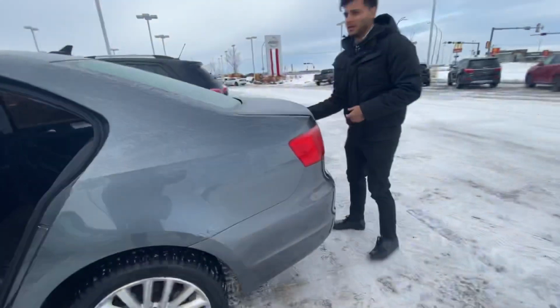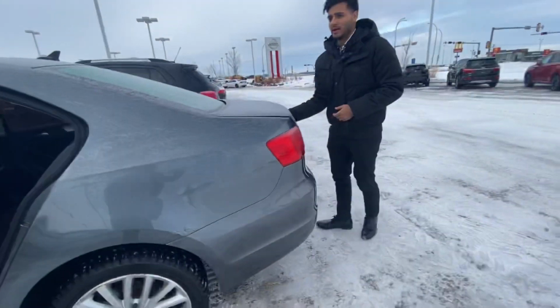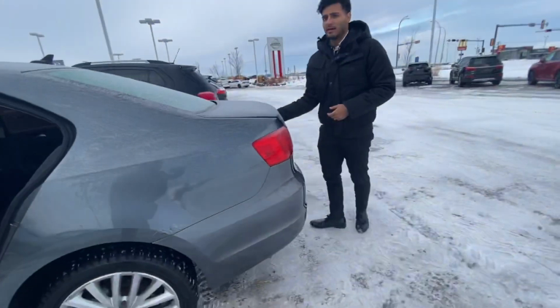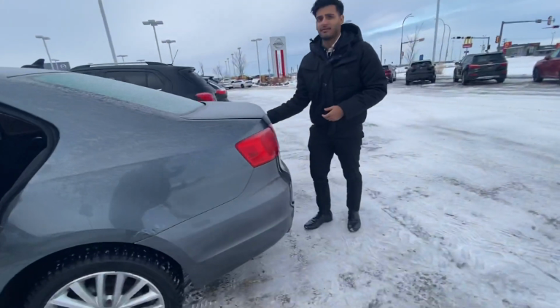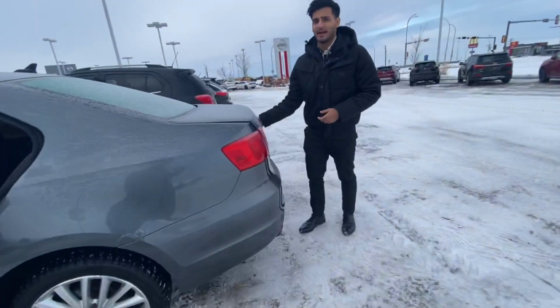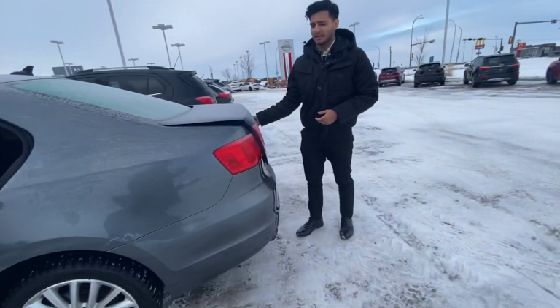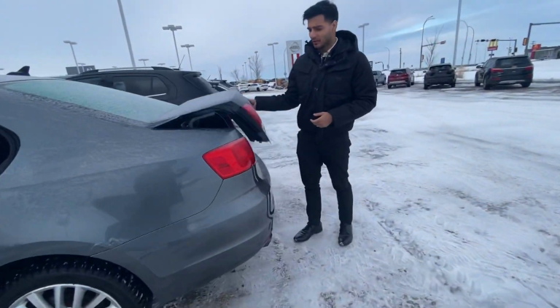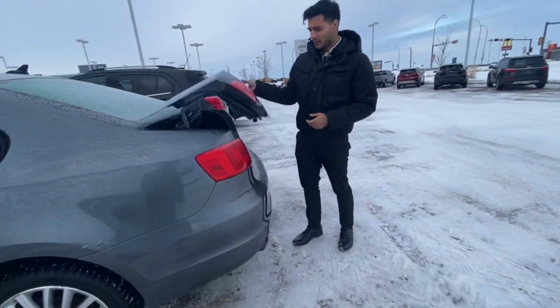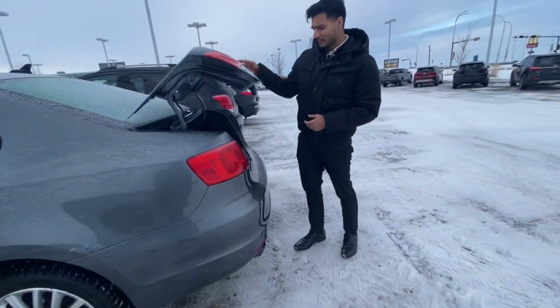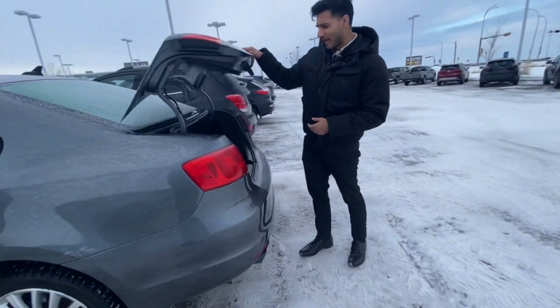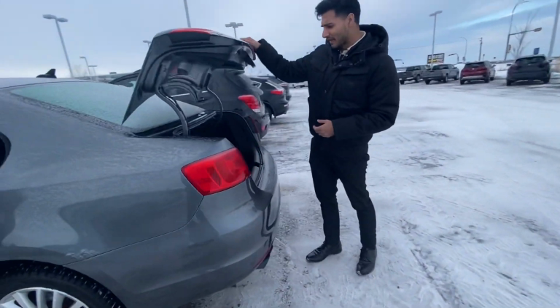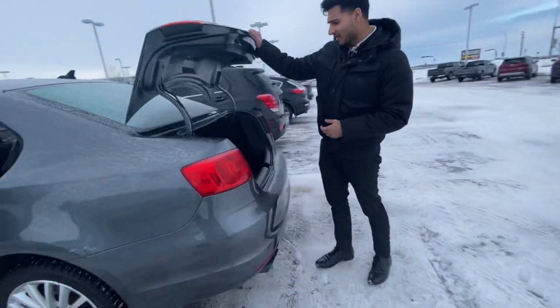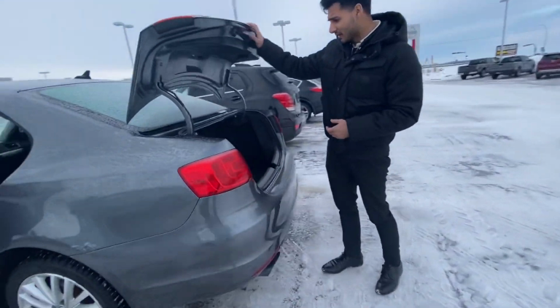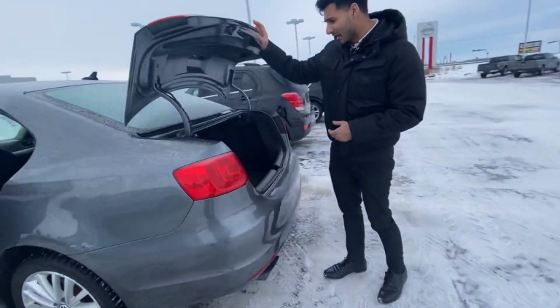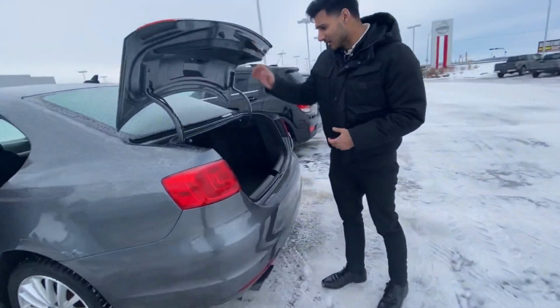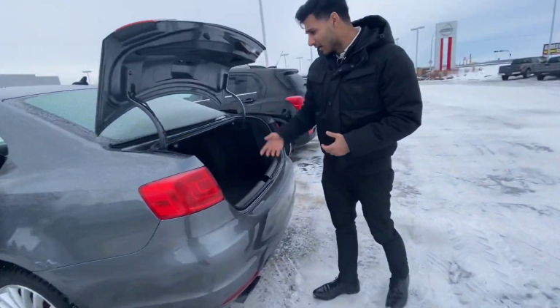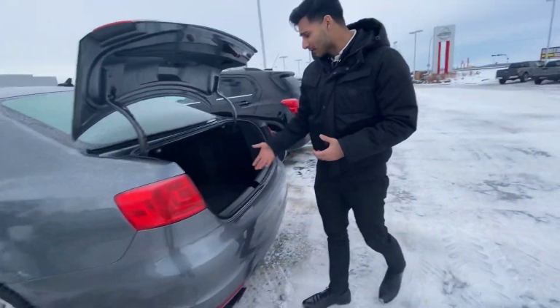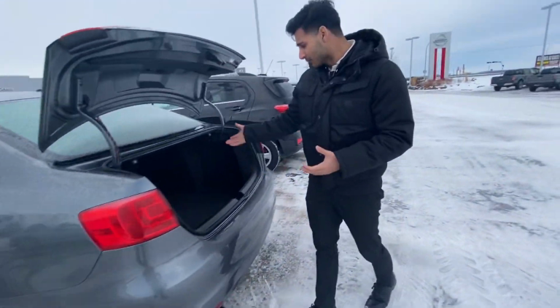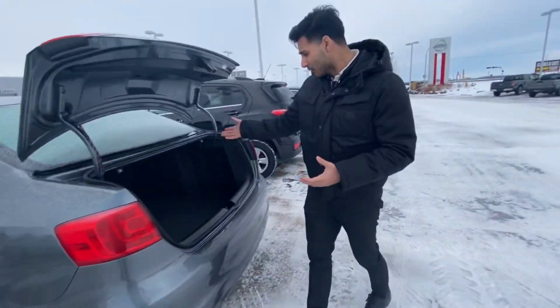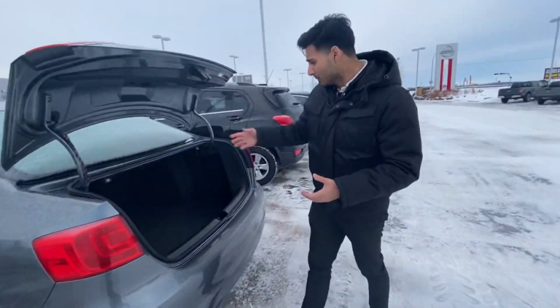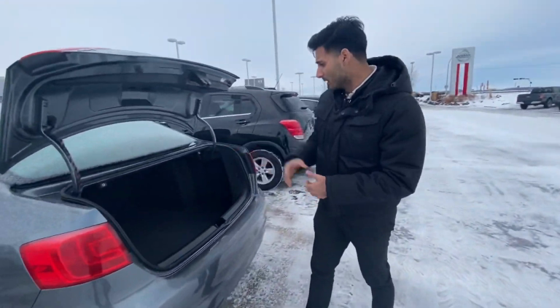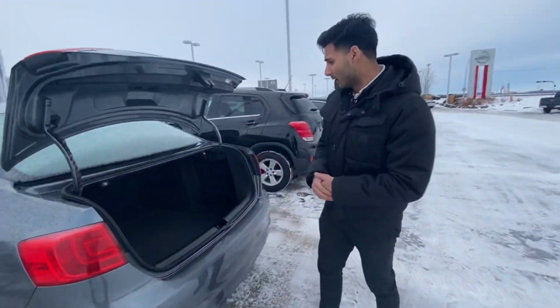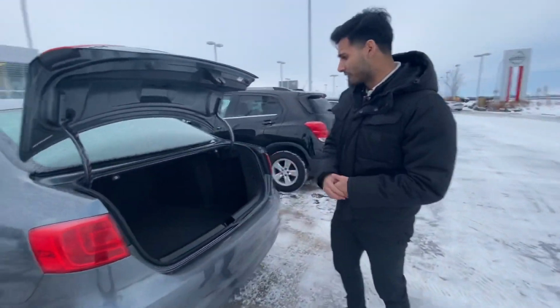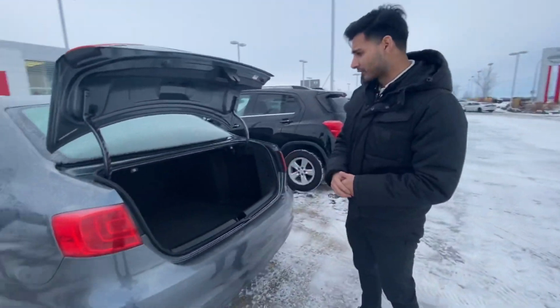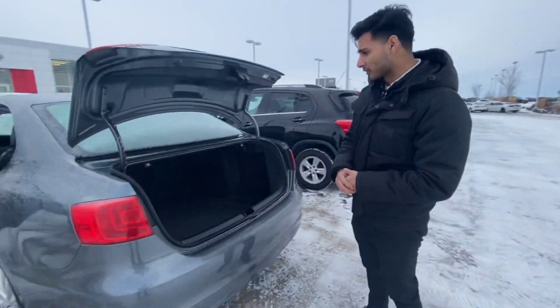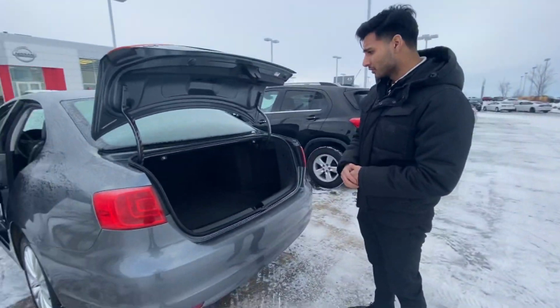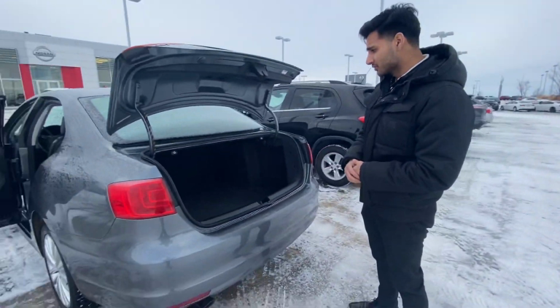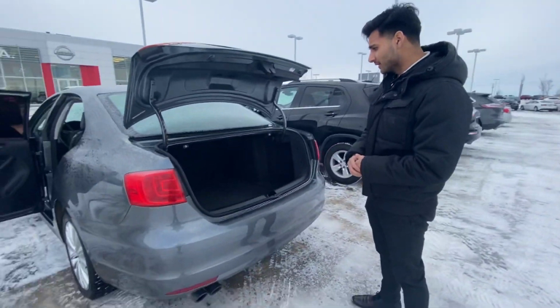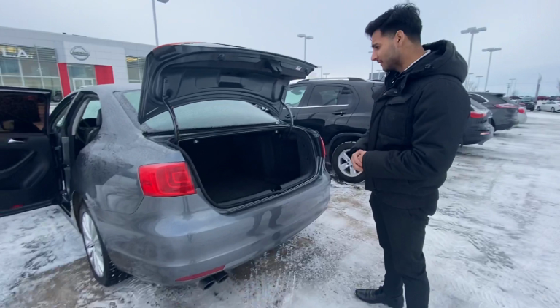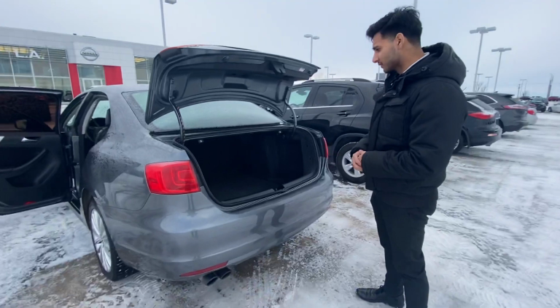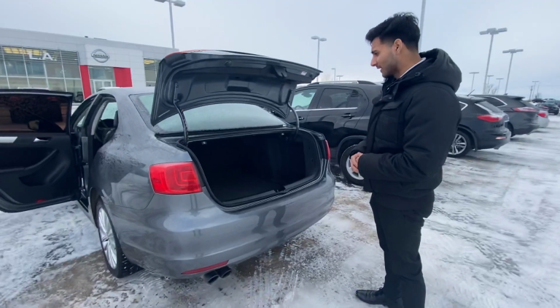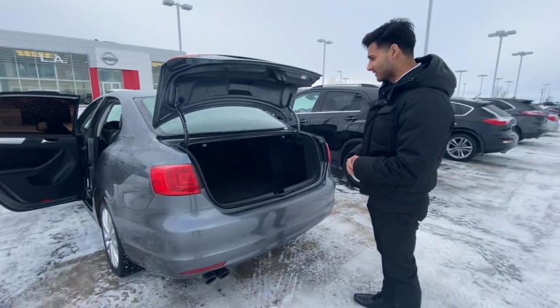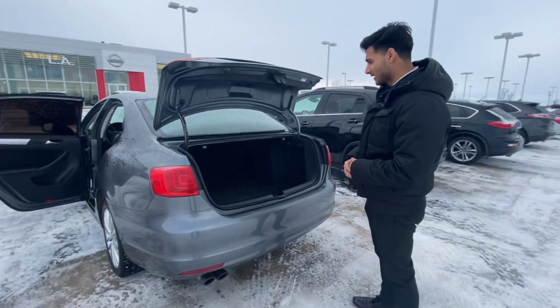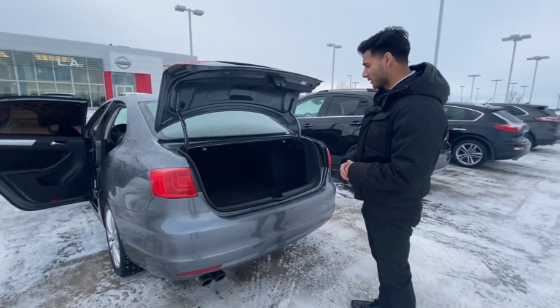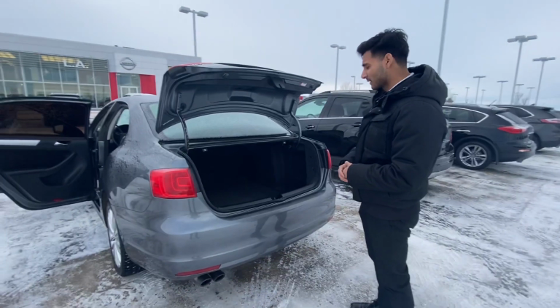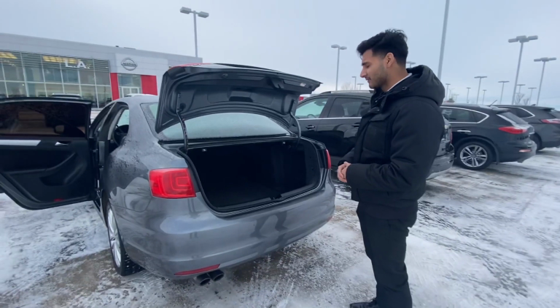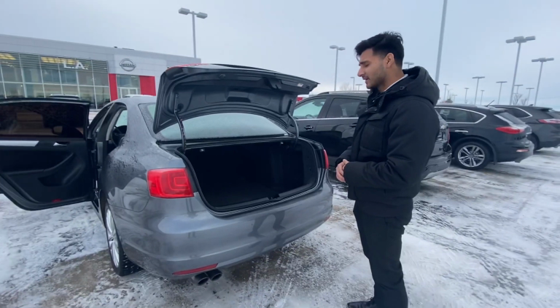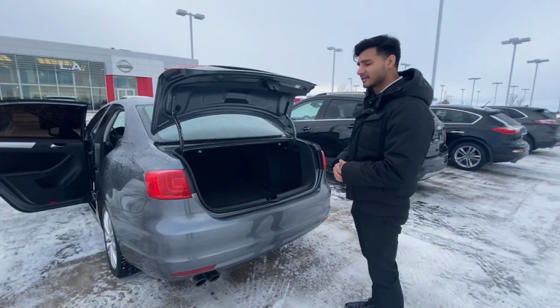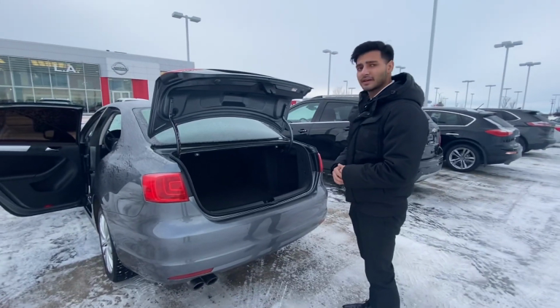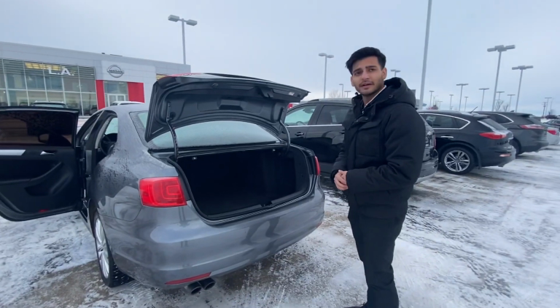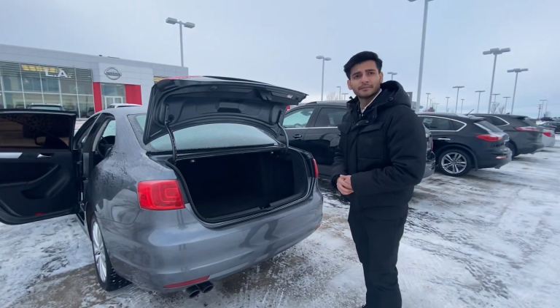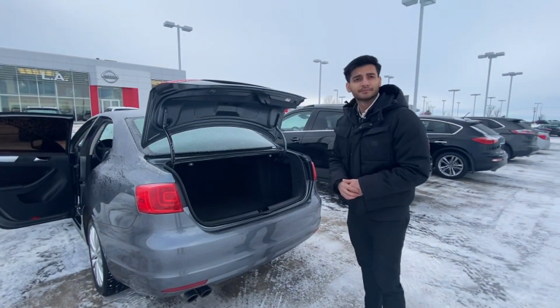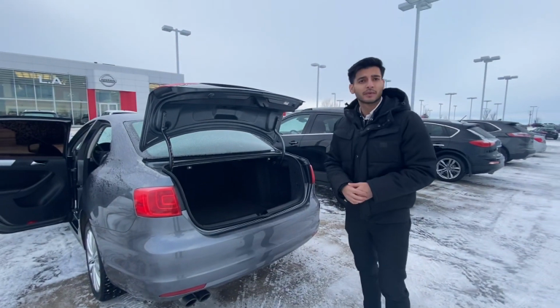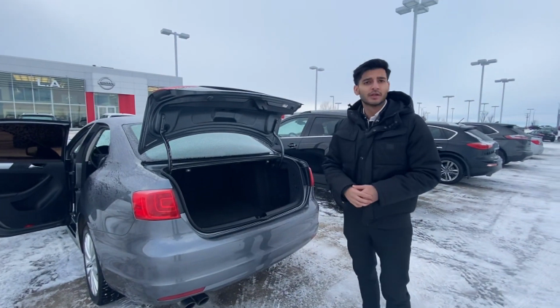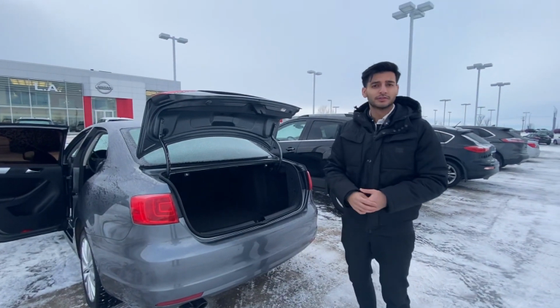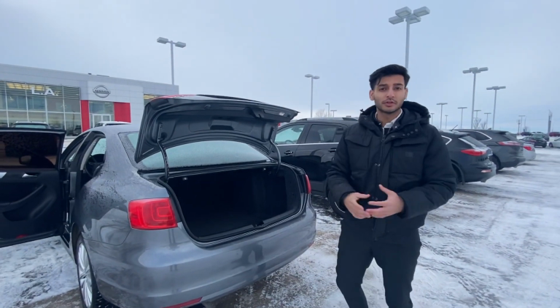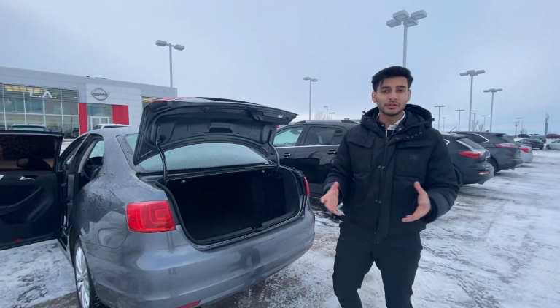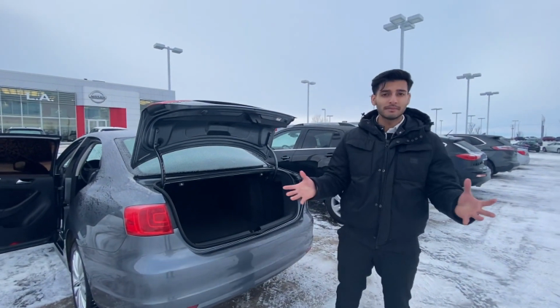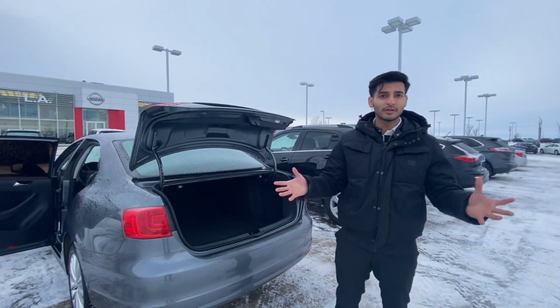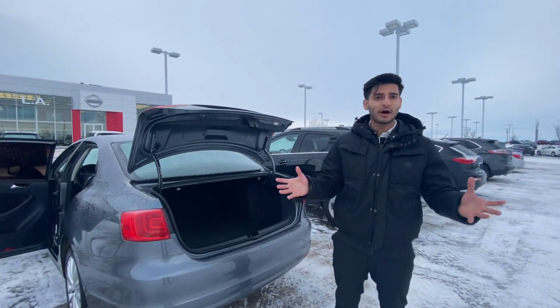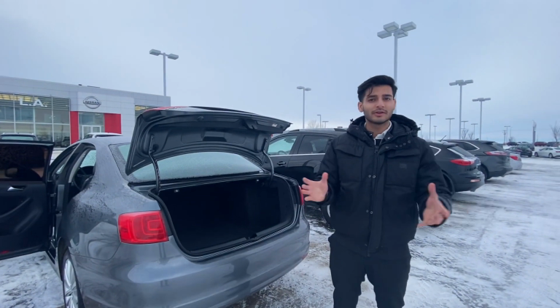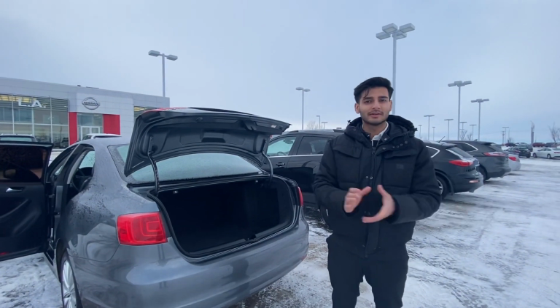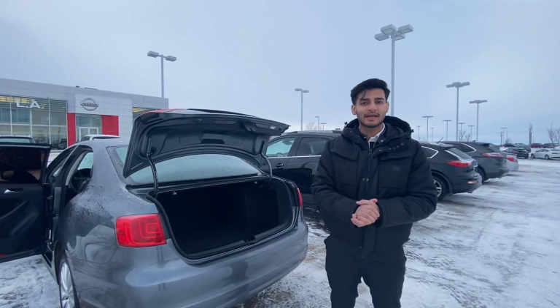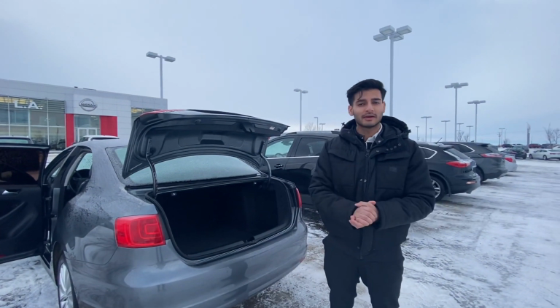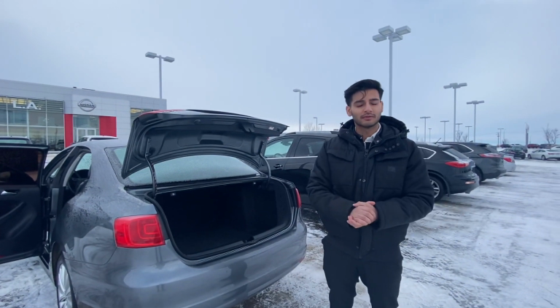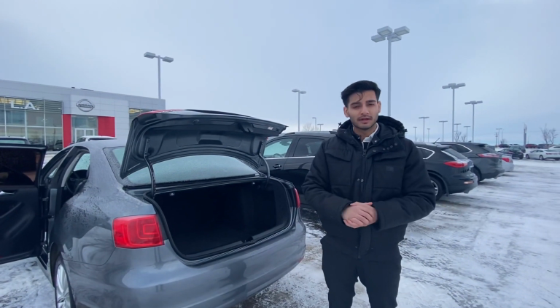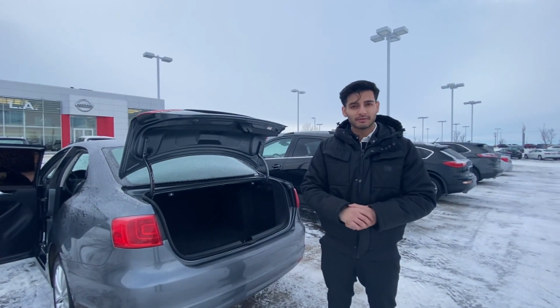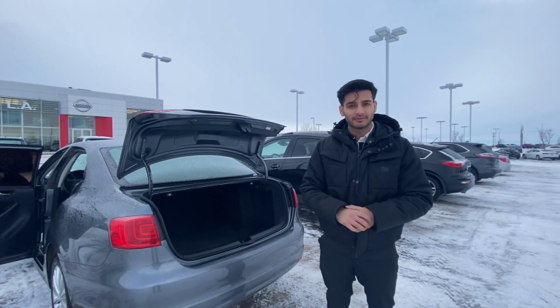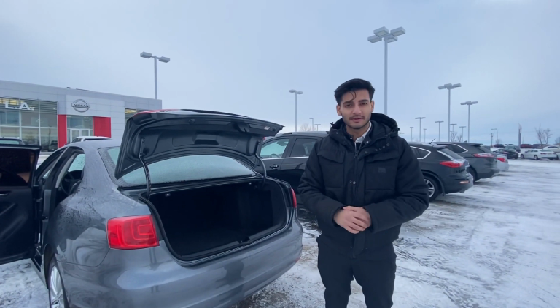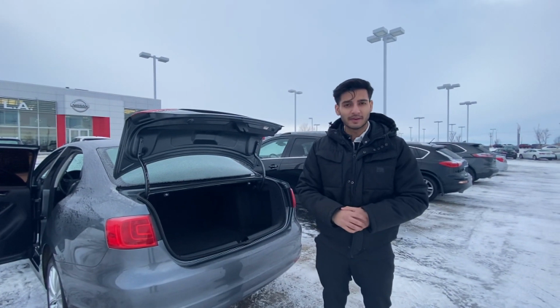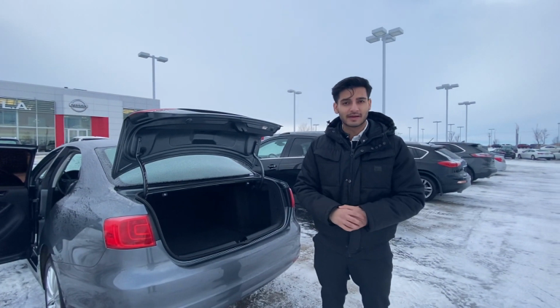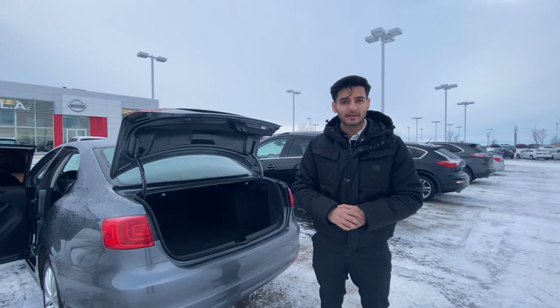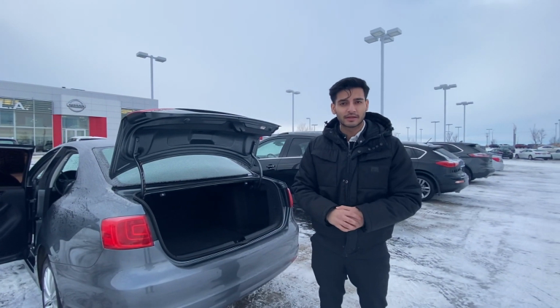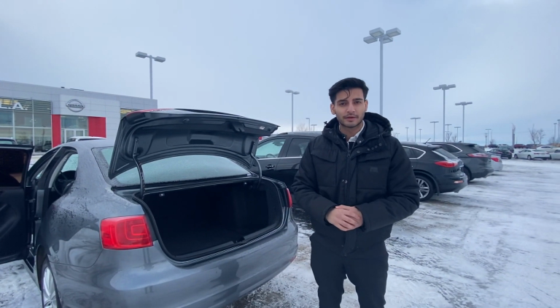And finally going to the trunk here, a lot of room for groceries or anything you want to put in there. So do let me know how you like it, we love your feedback, thank you.